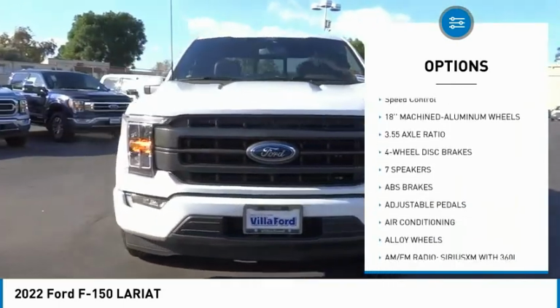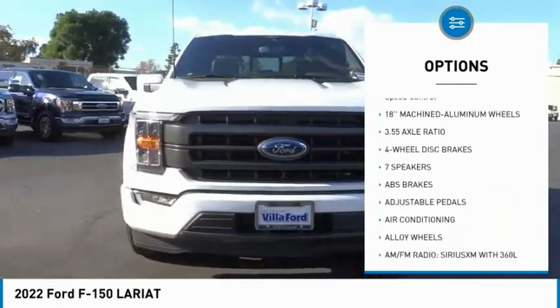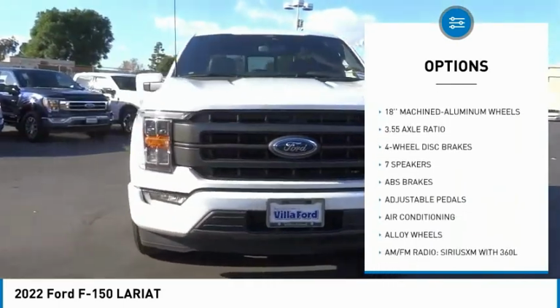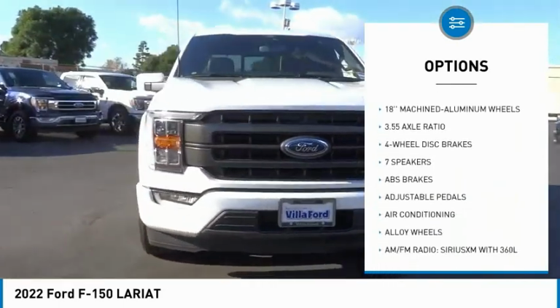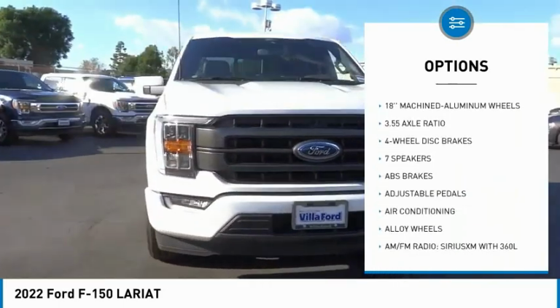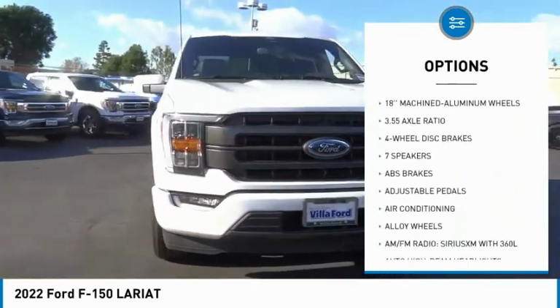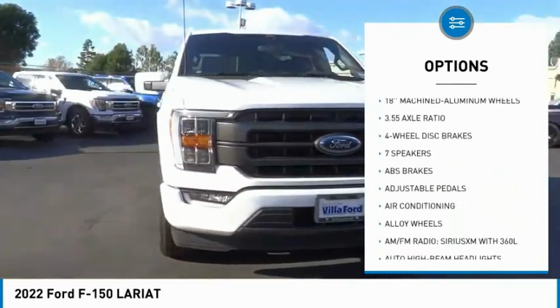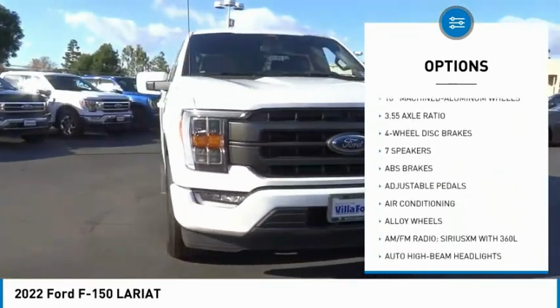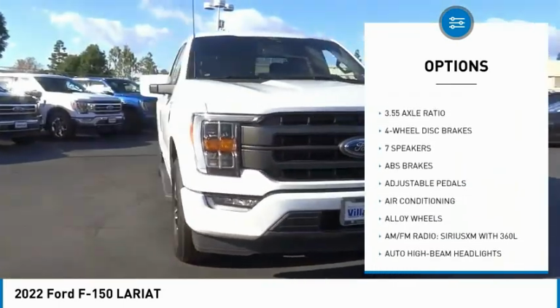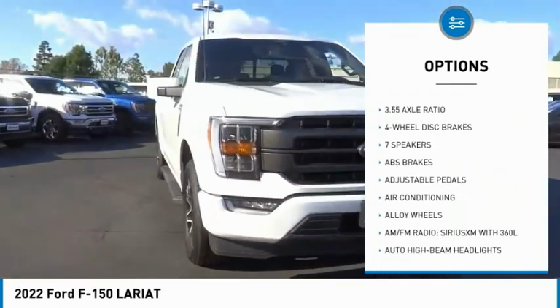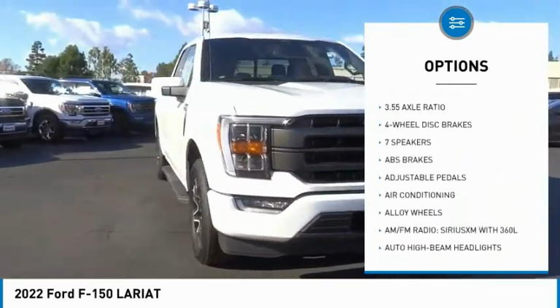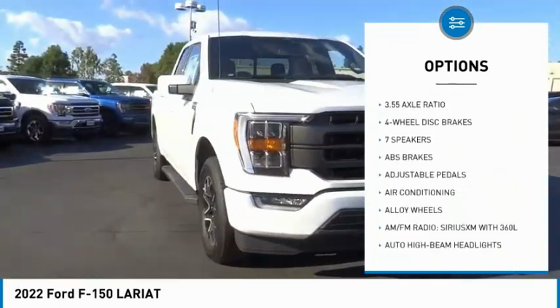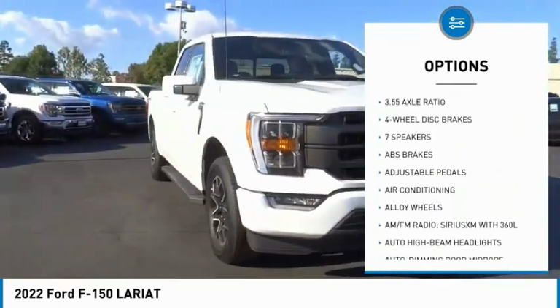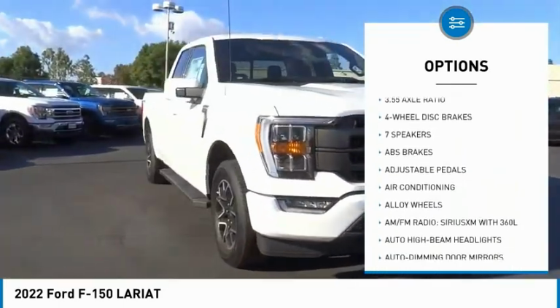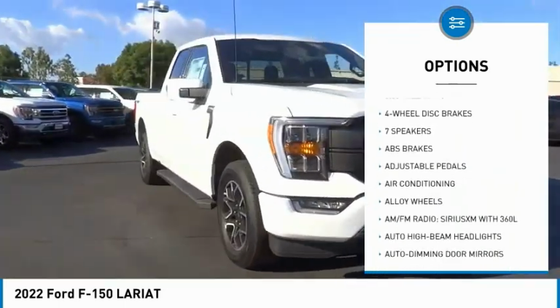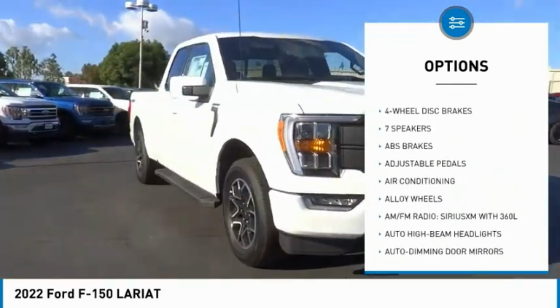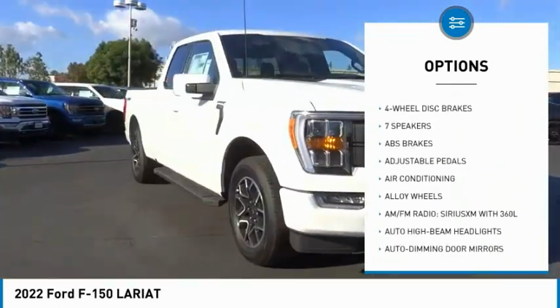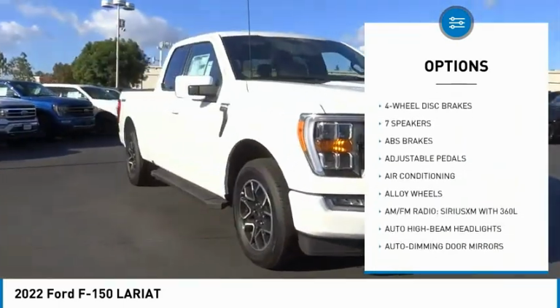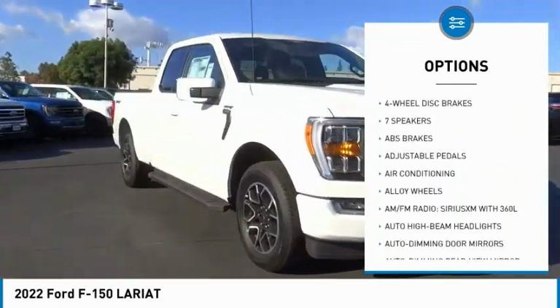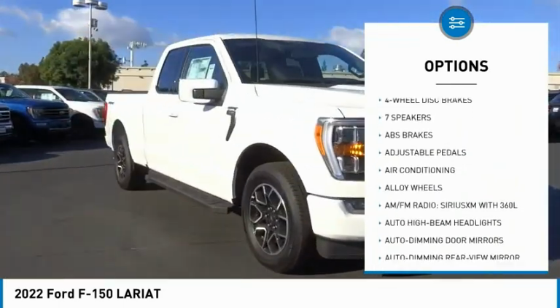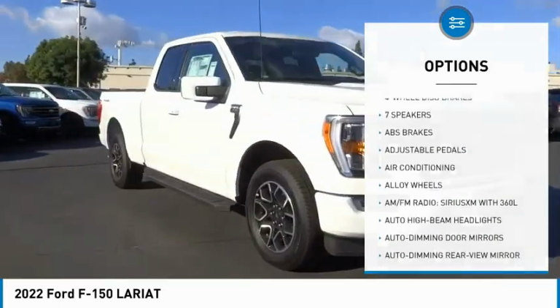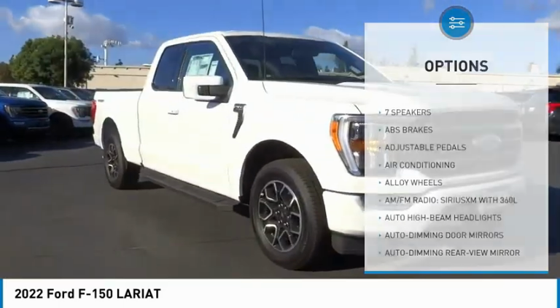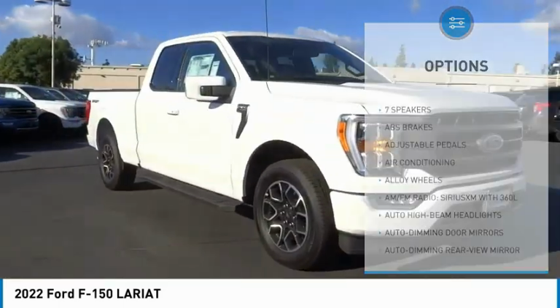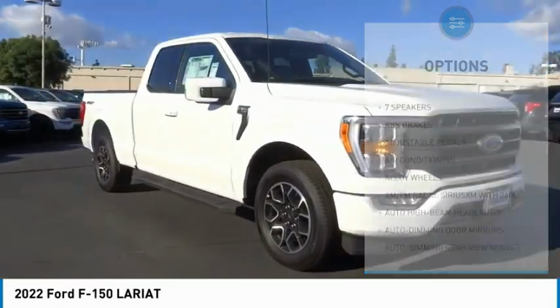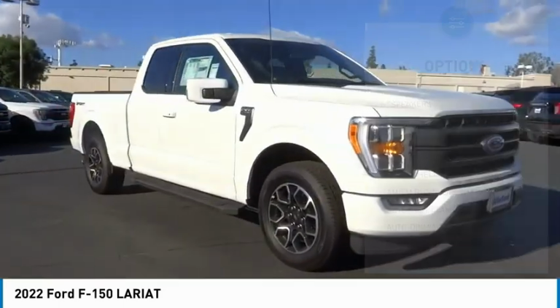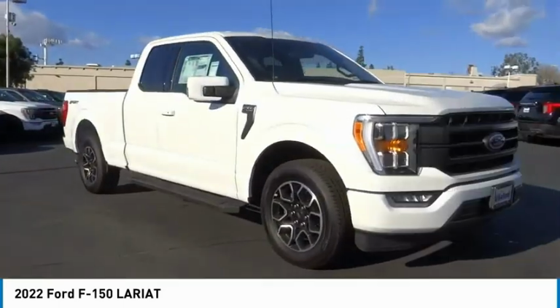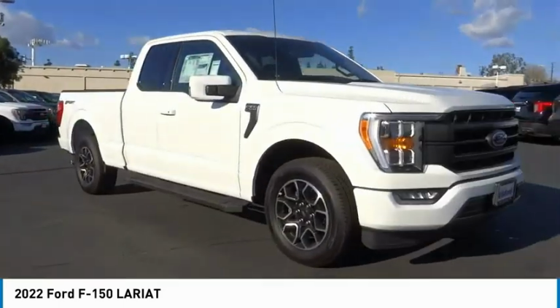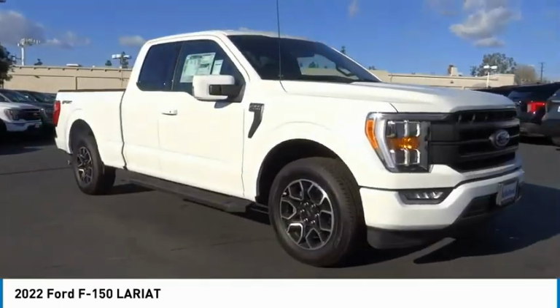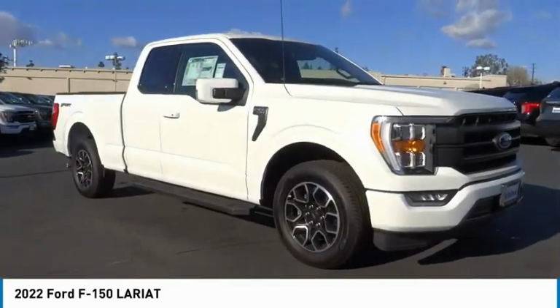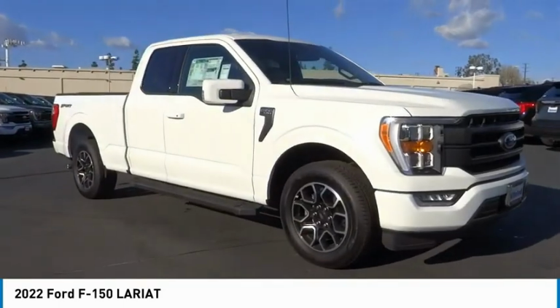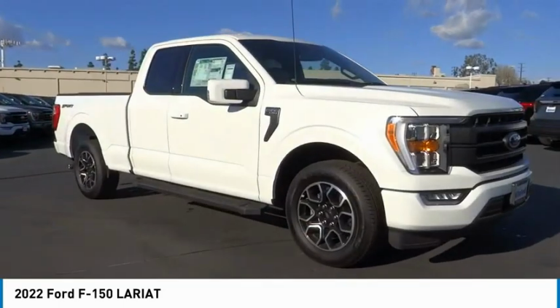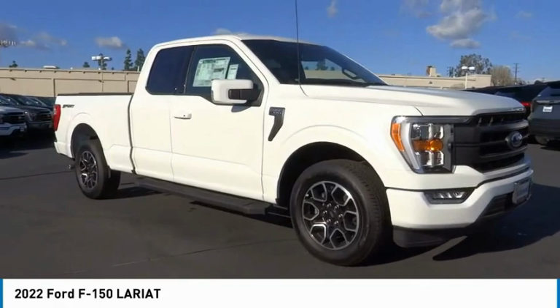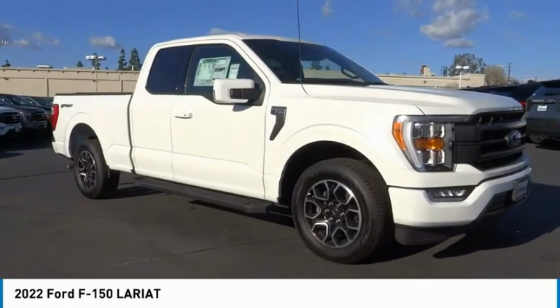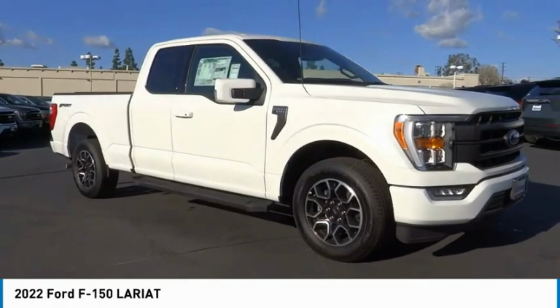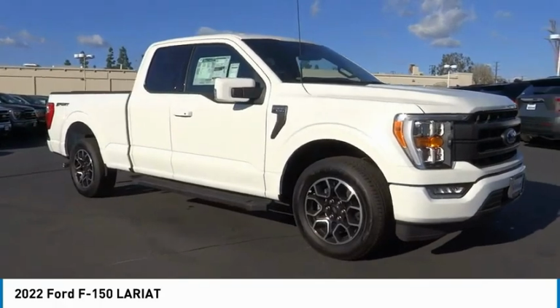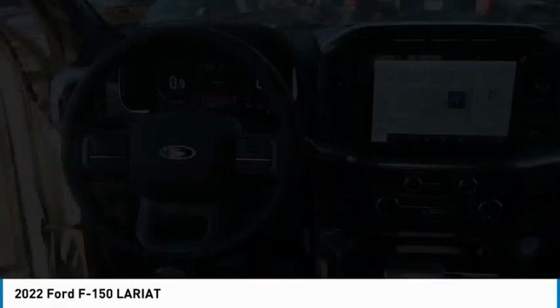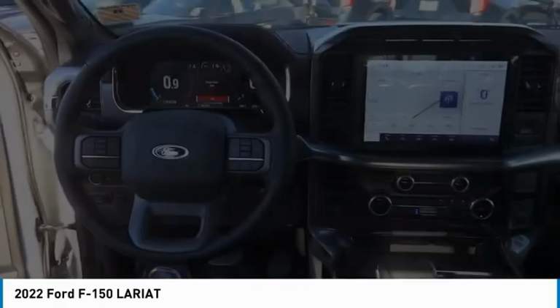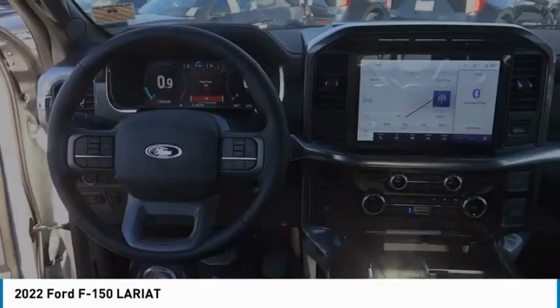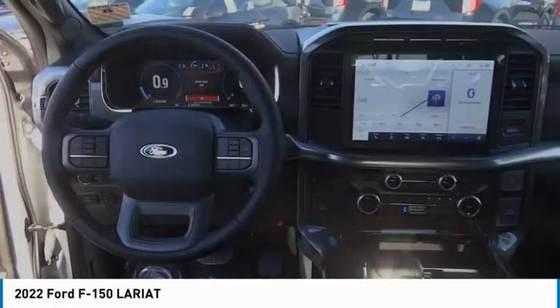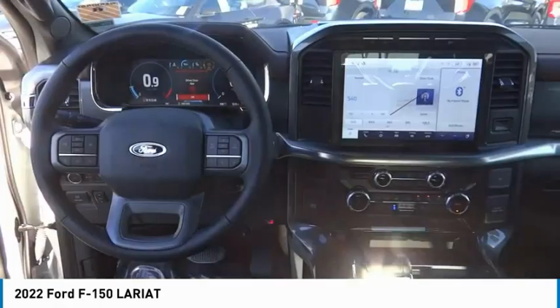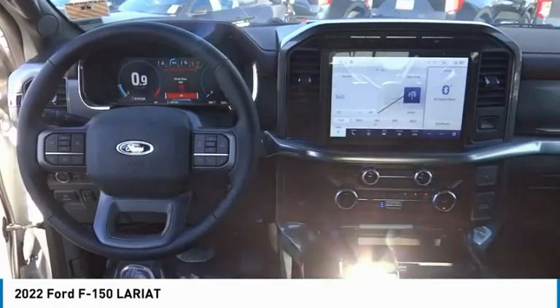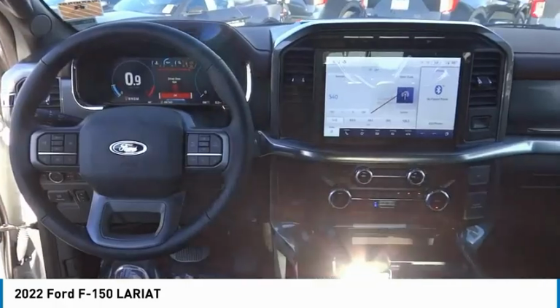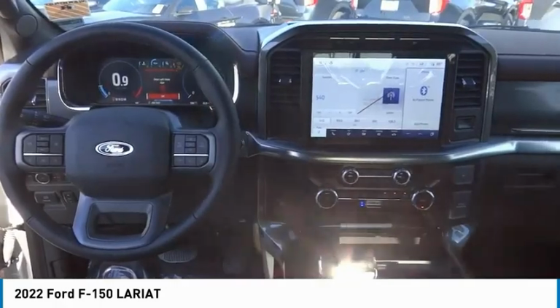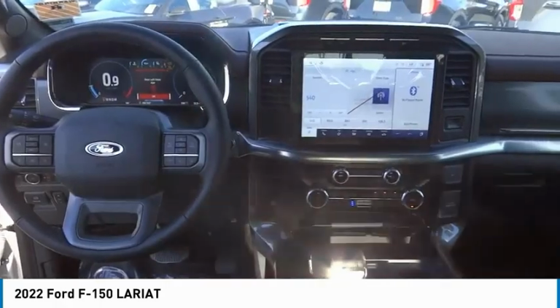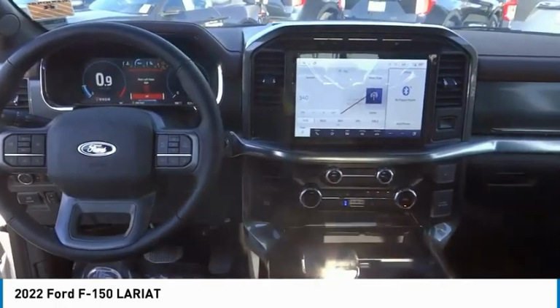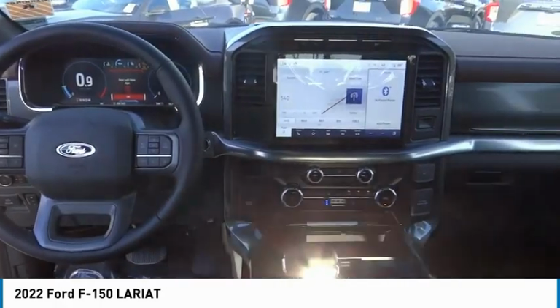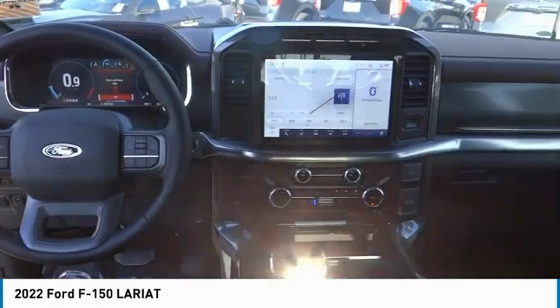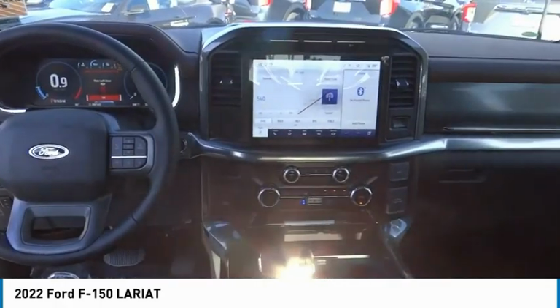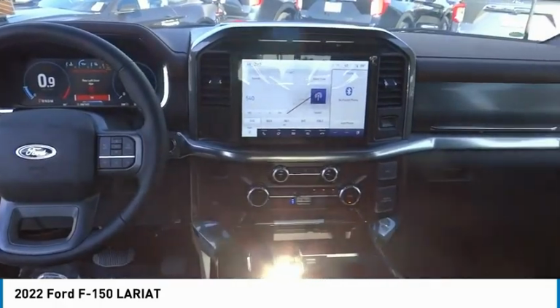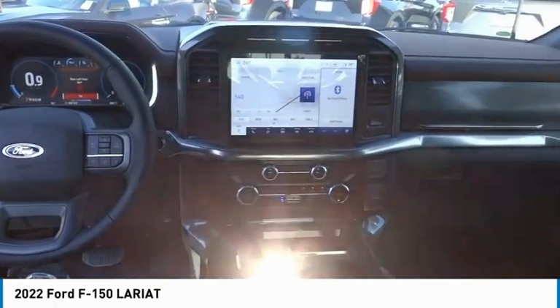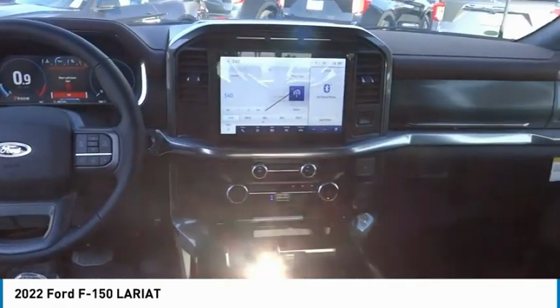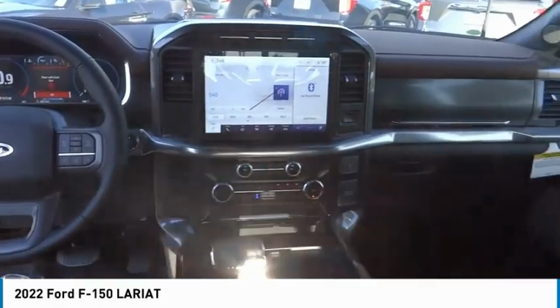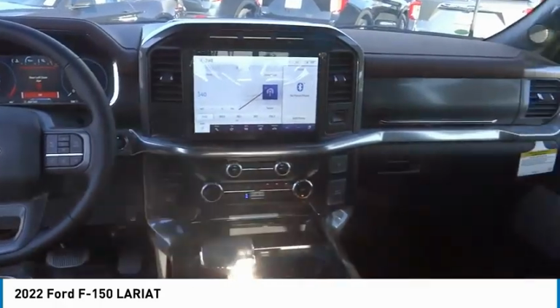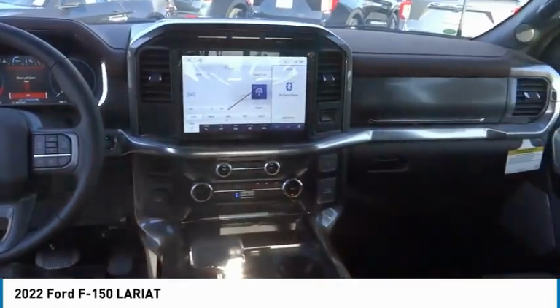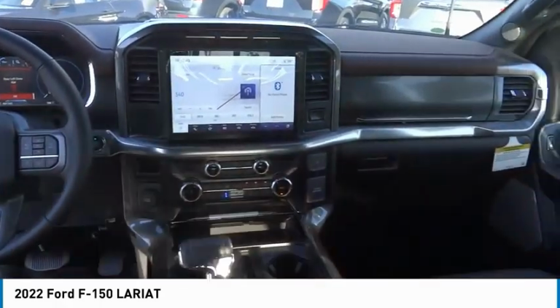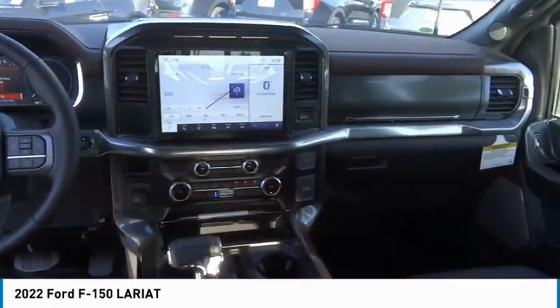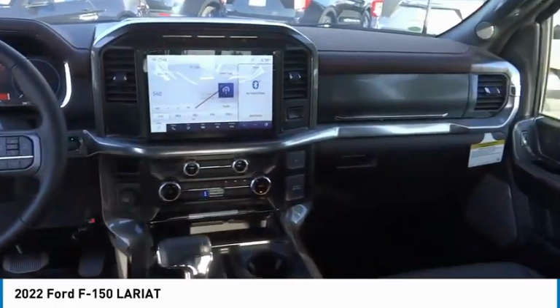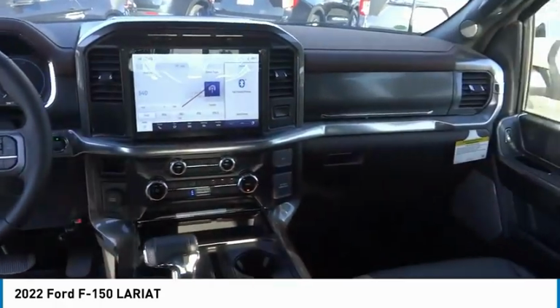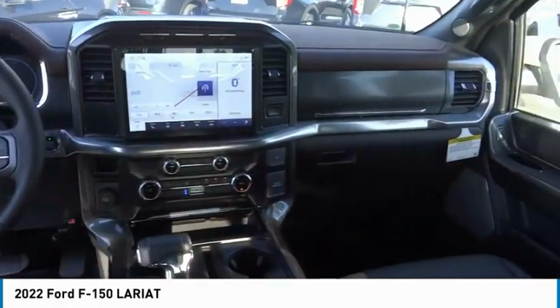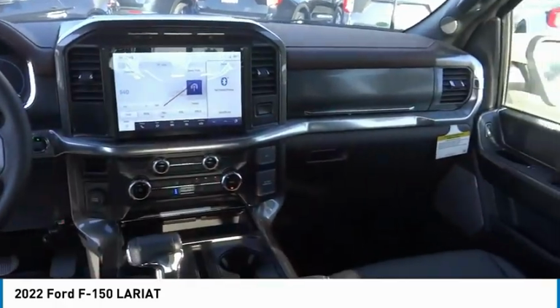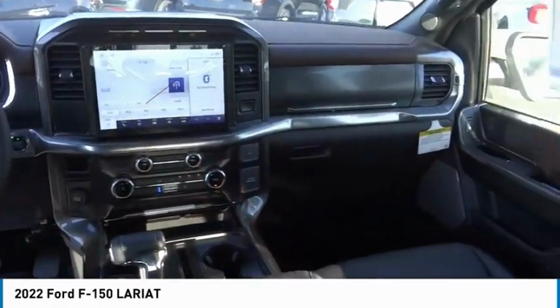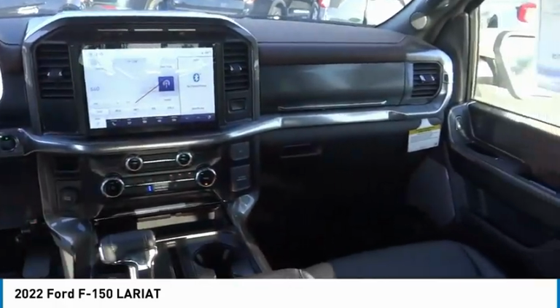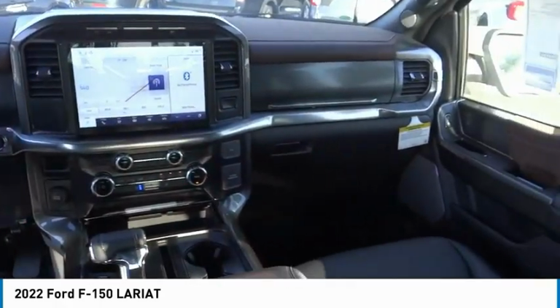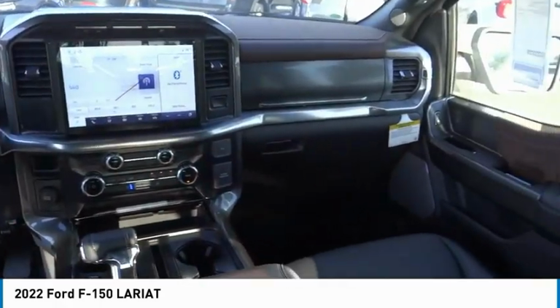Remote keyless entry, fog lights, four-wheel disc brakes, front wheel independent suspension, speed control.